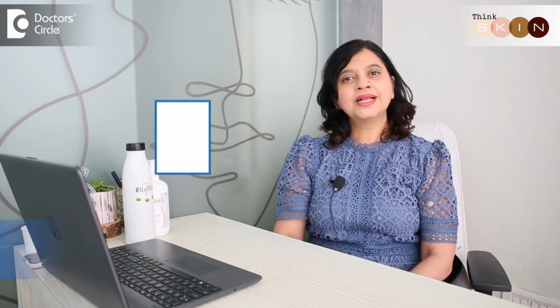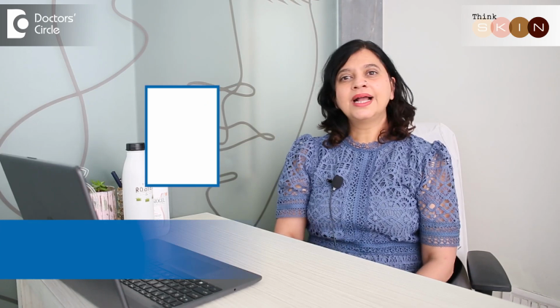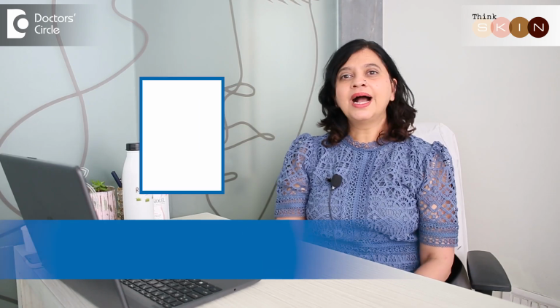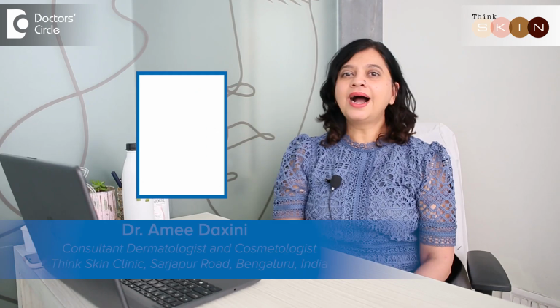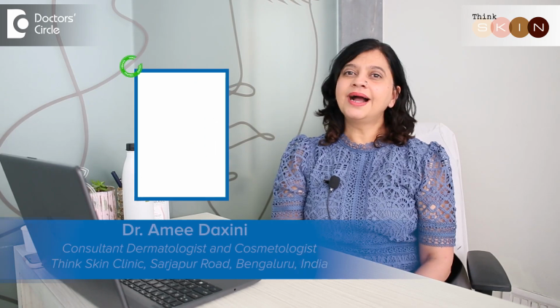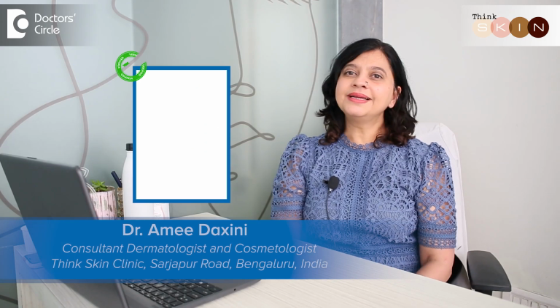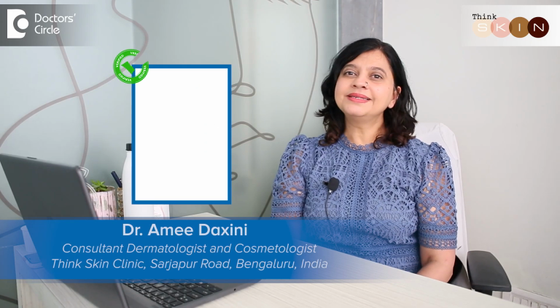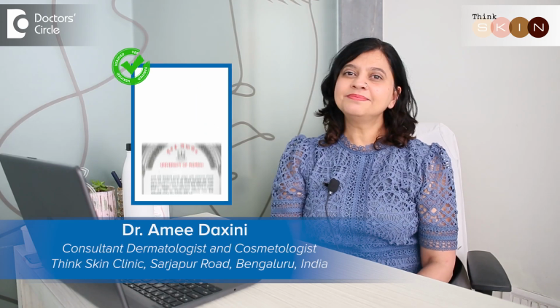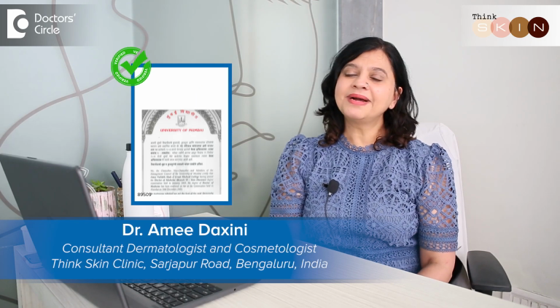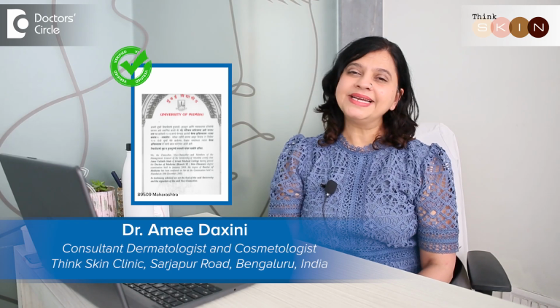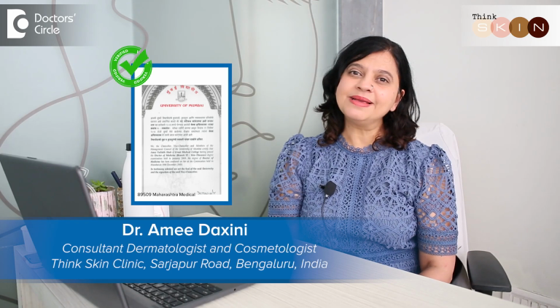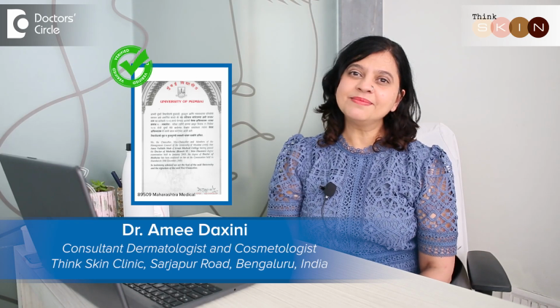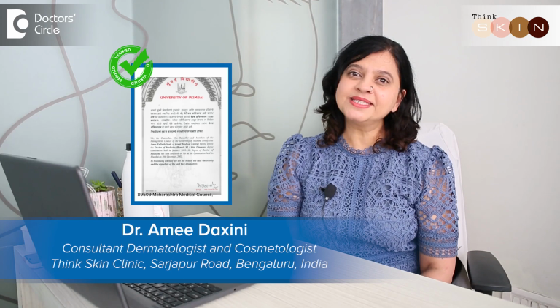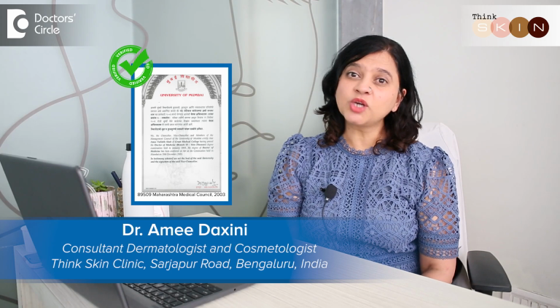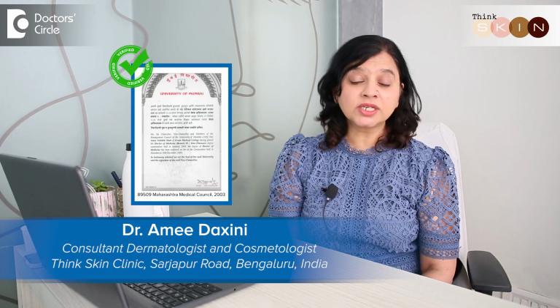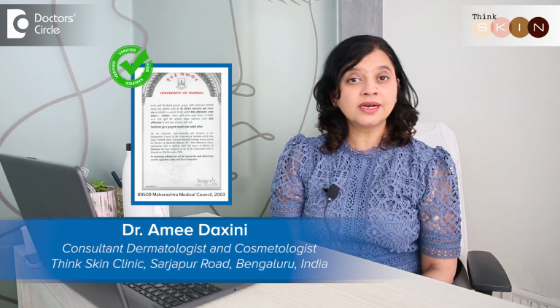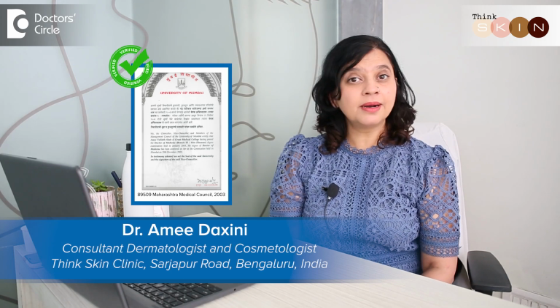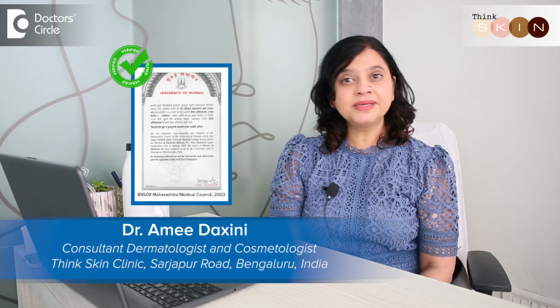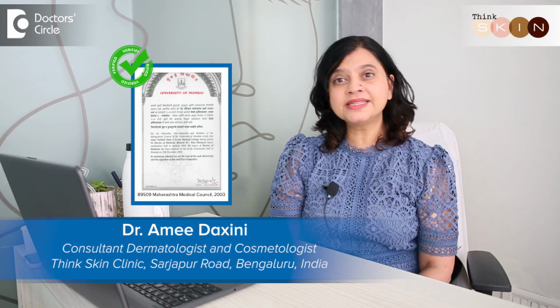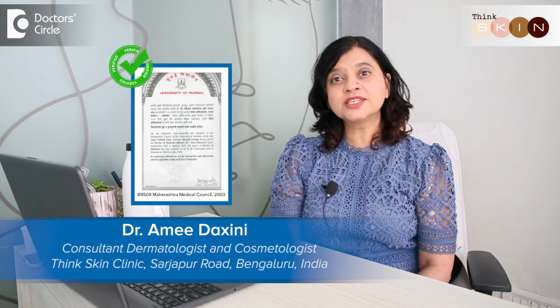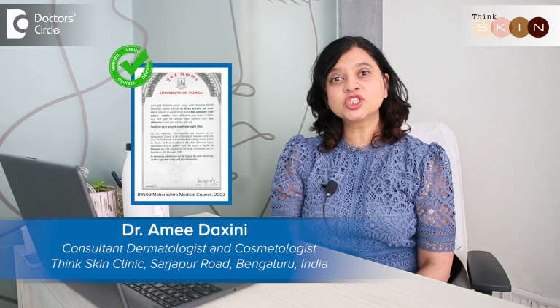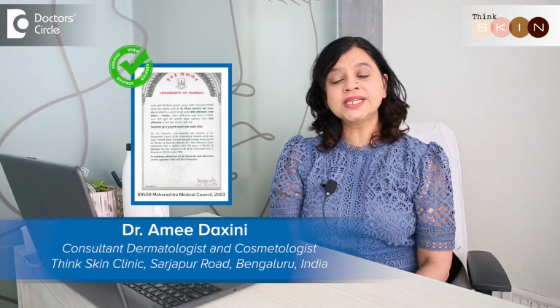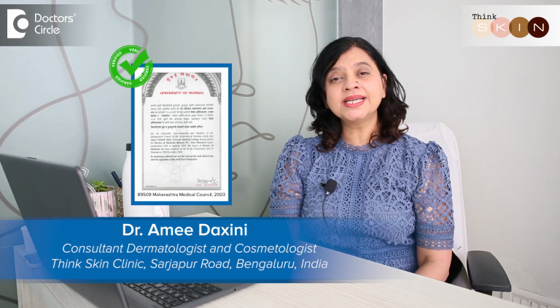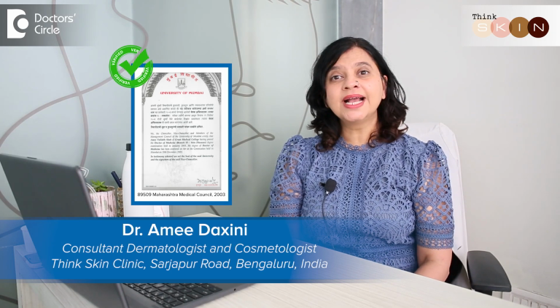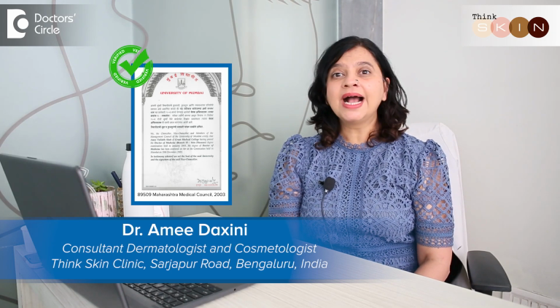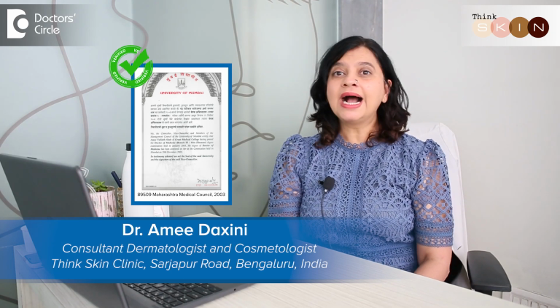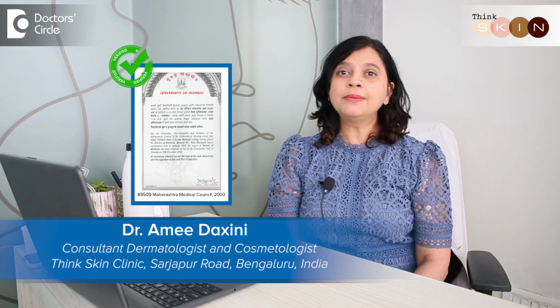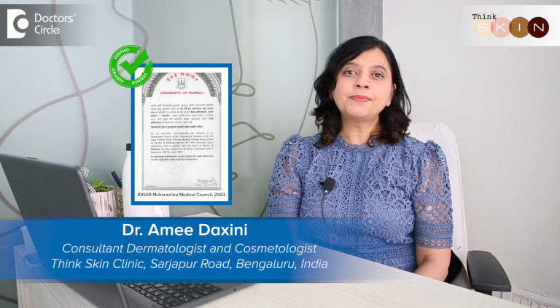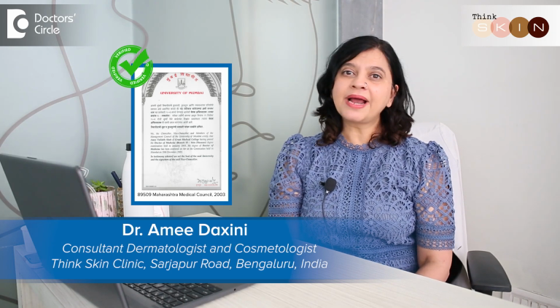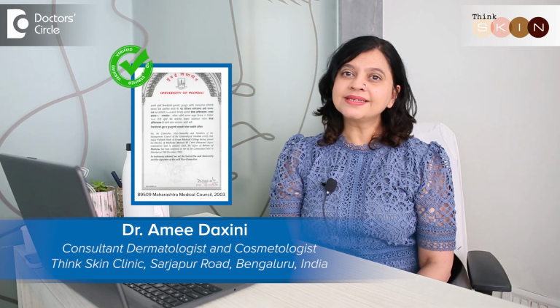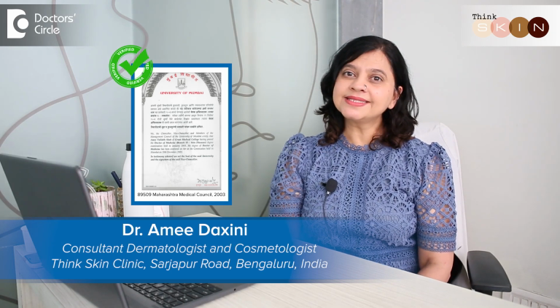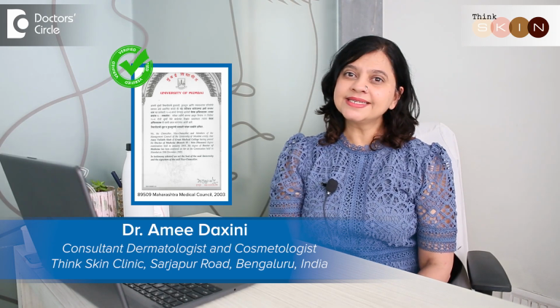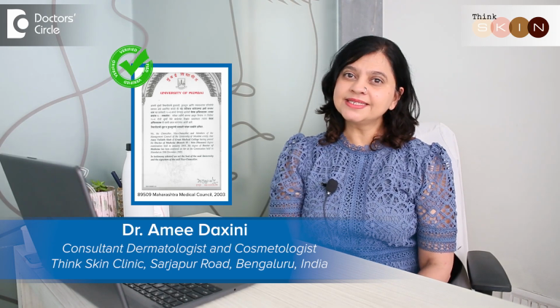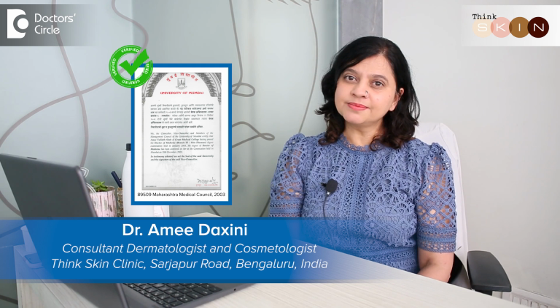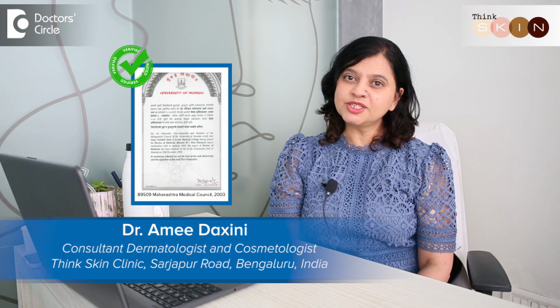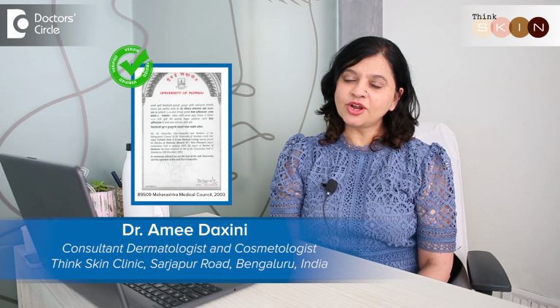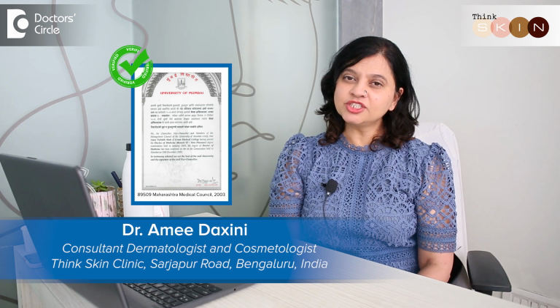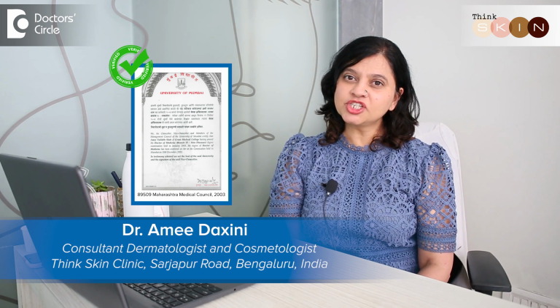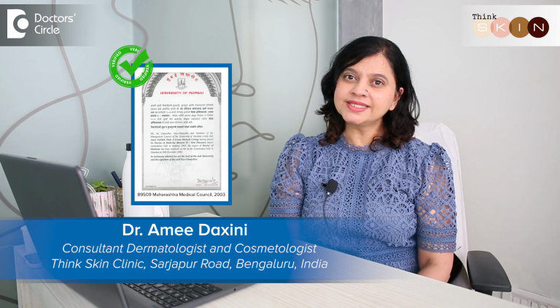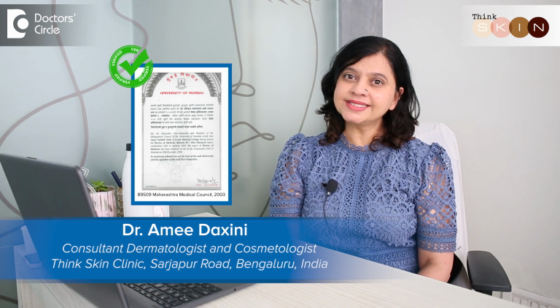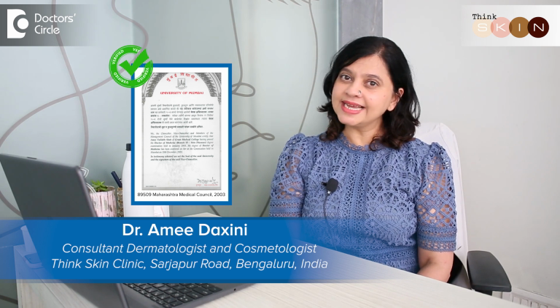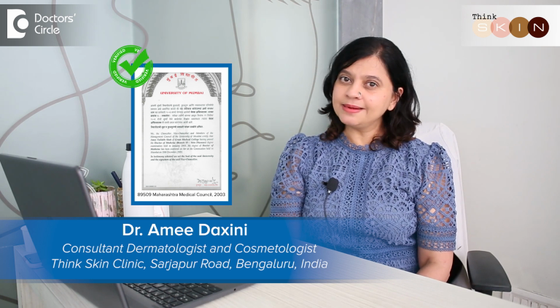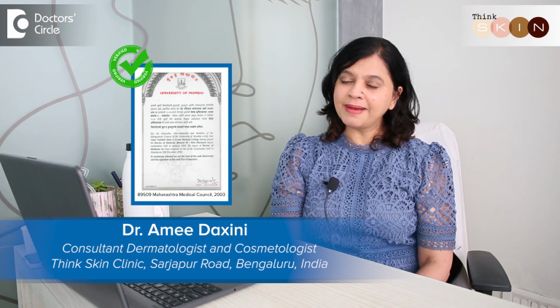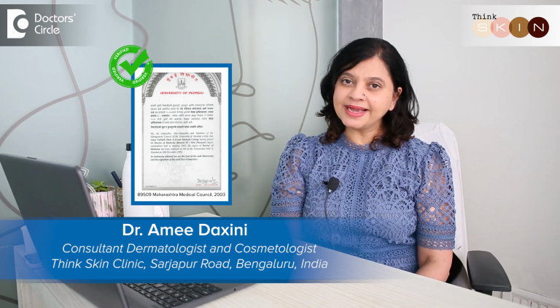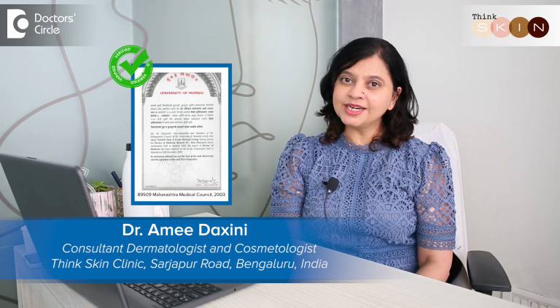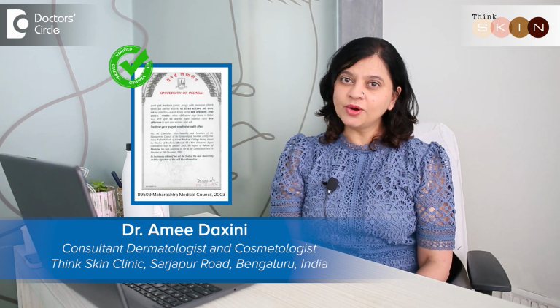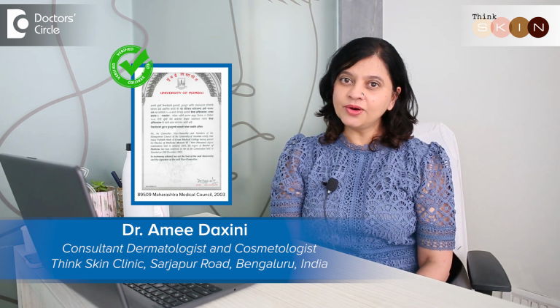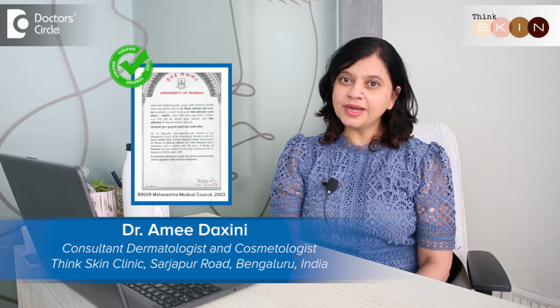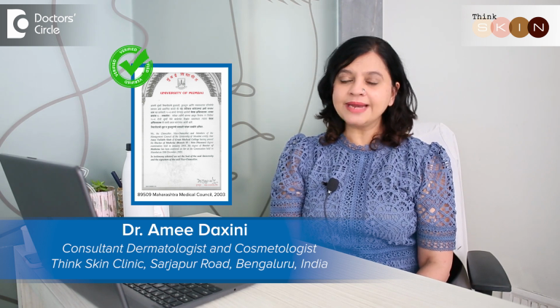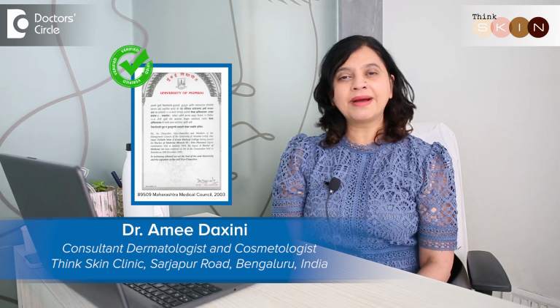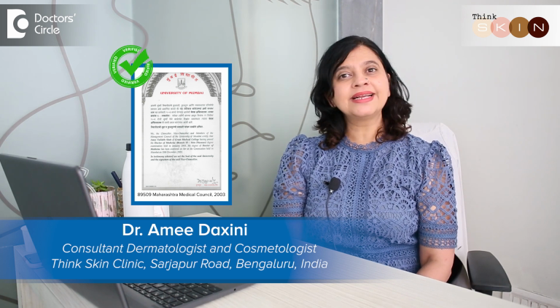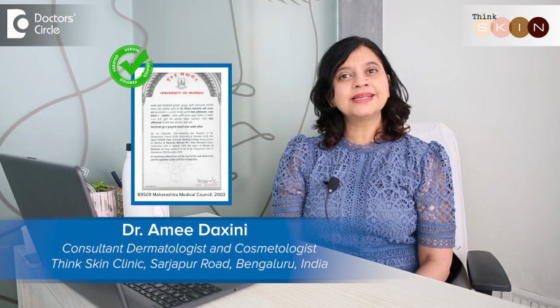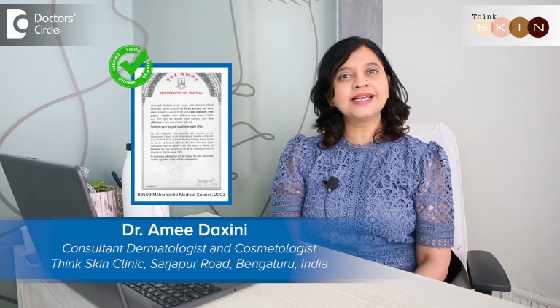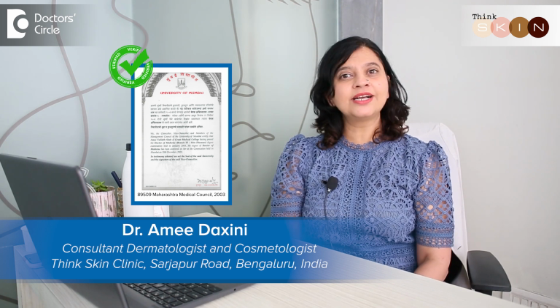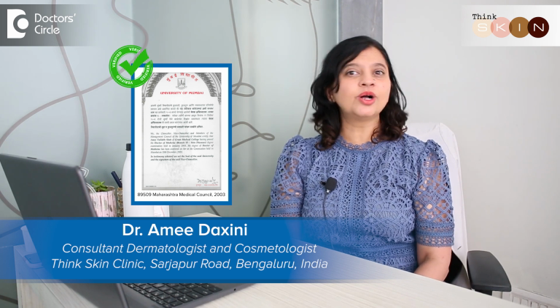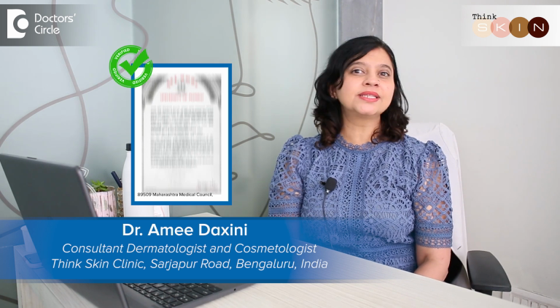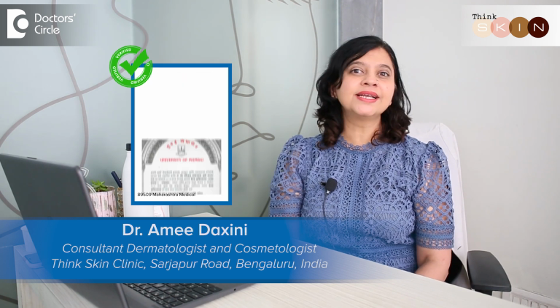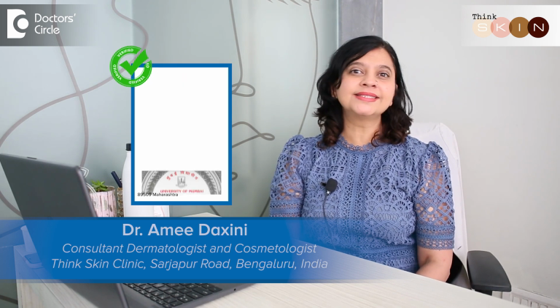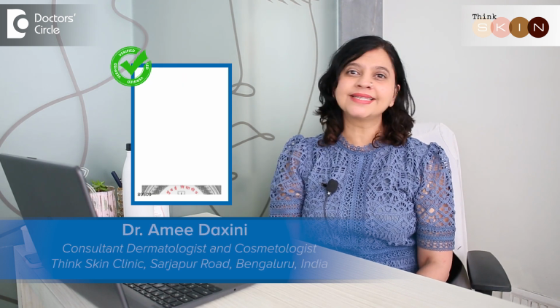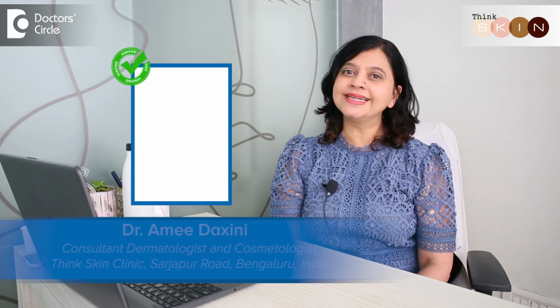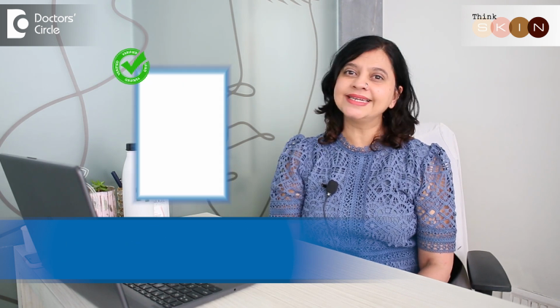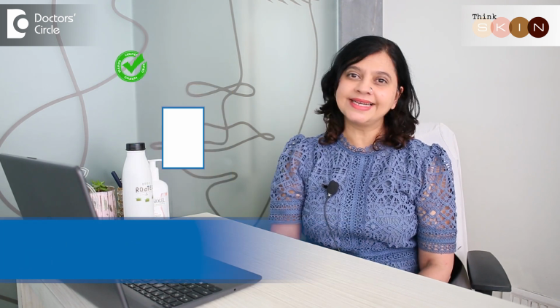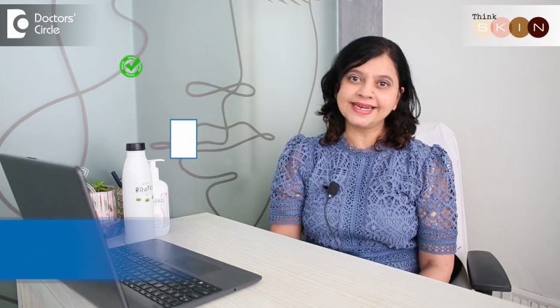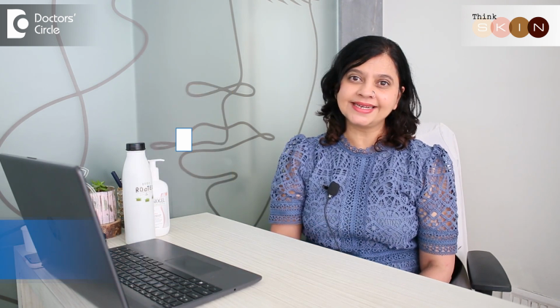Hi, my name is Dr. Ami Dakshini. I'm a practicing dermatologist in Bangalore, at my clinic called Think Skin Clinic.